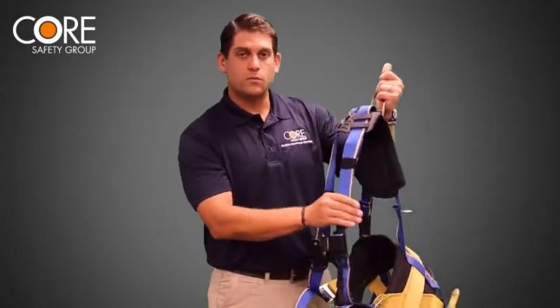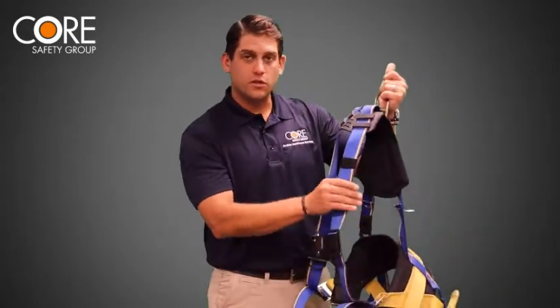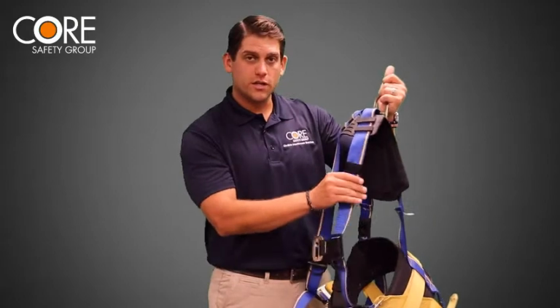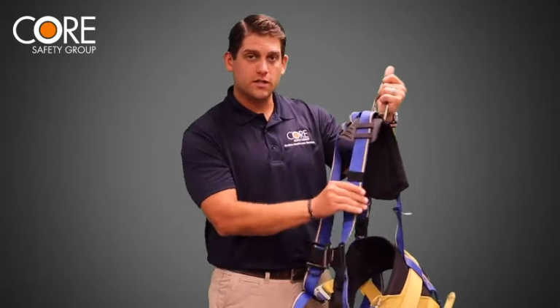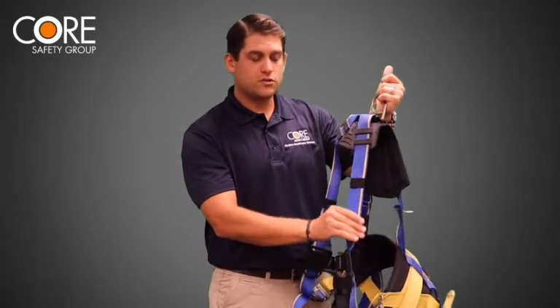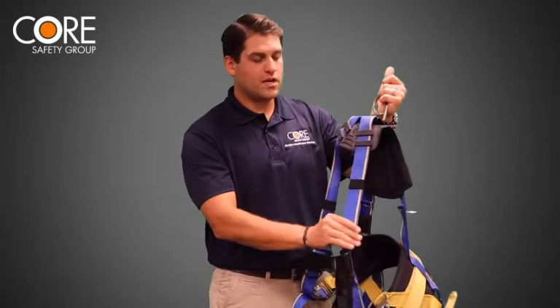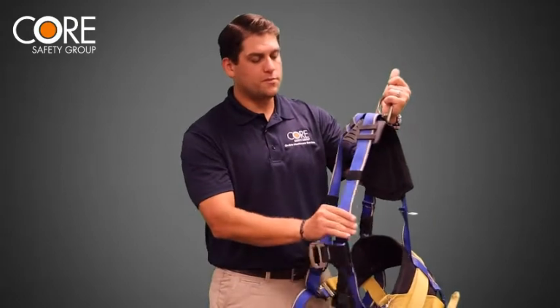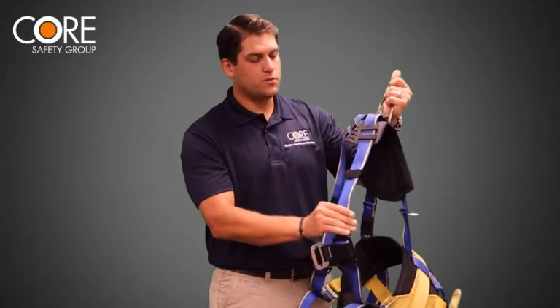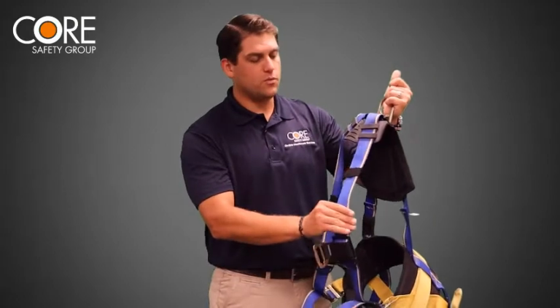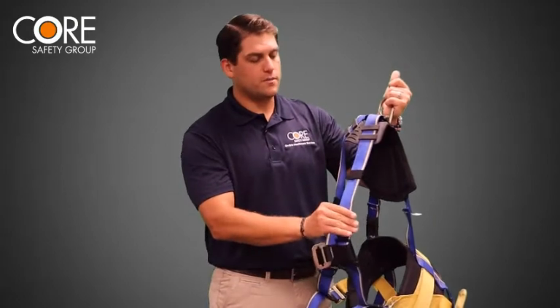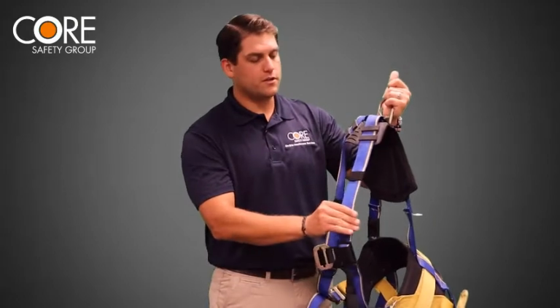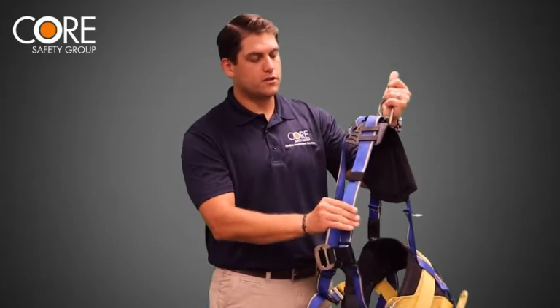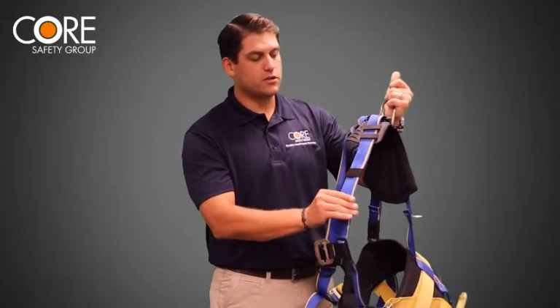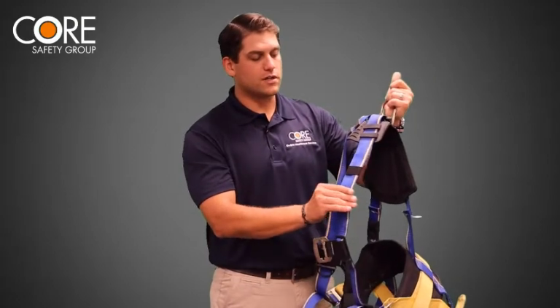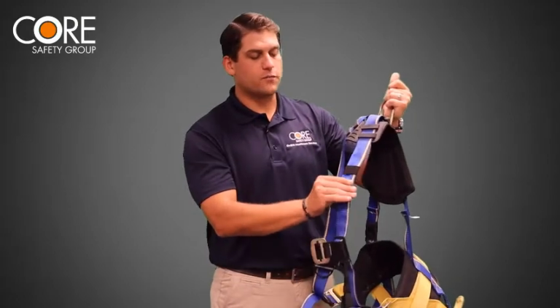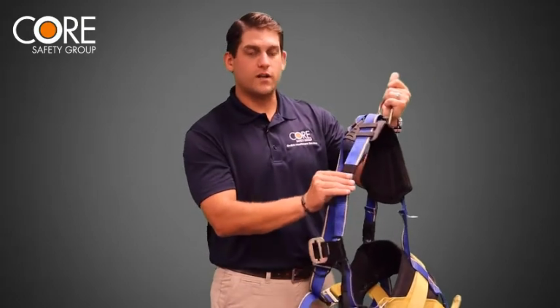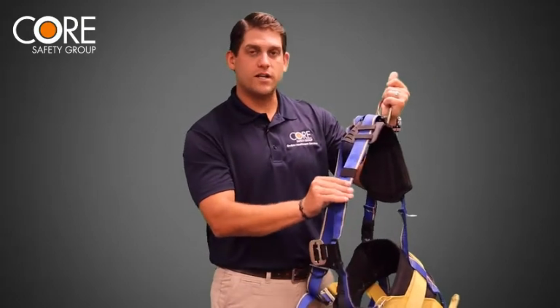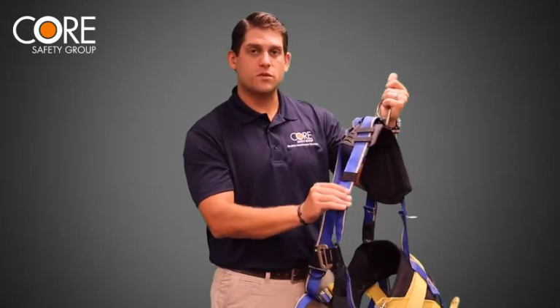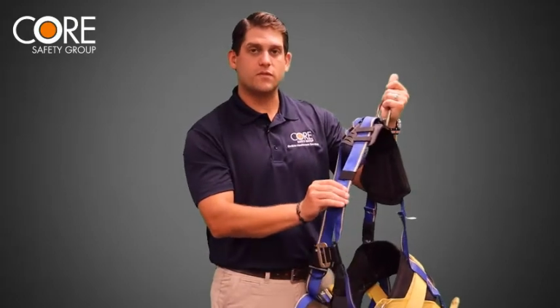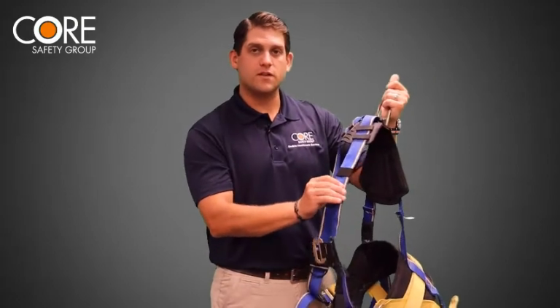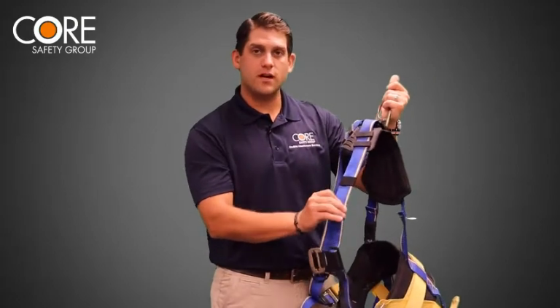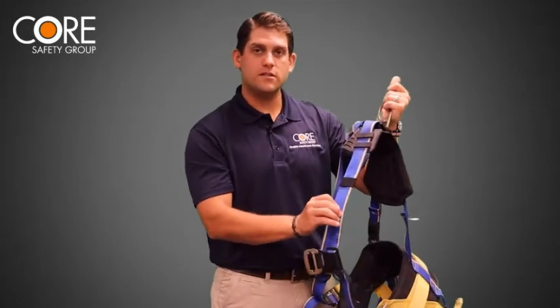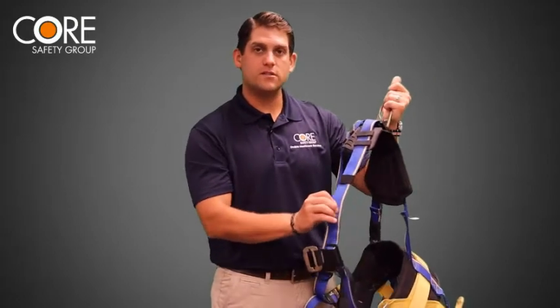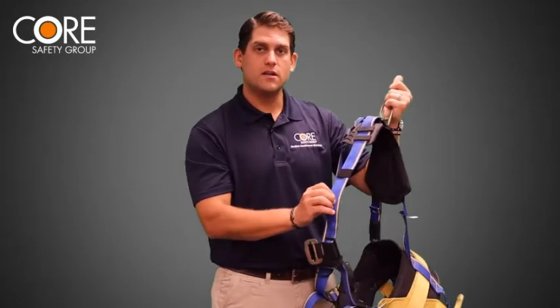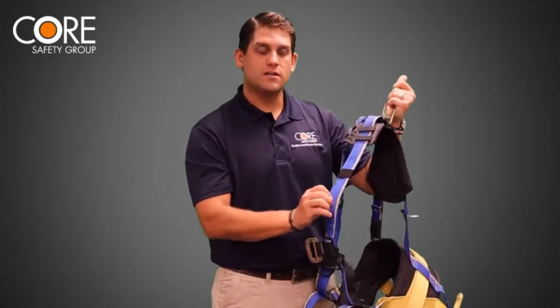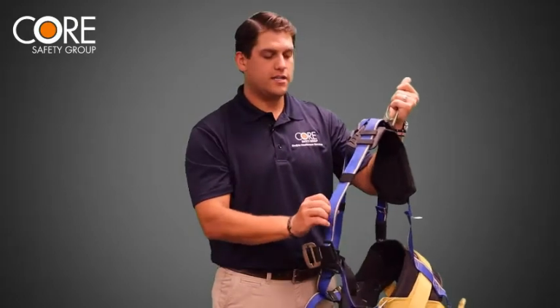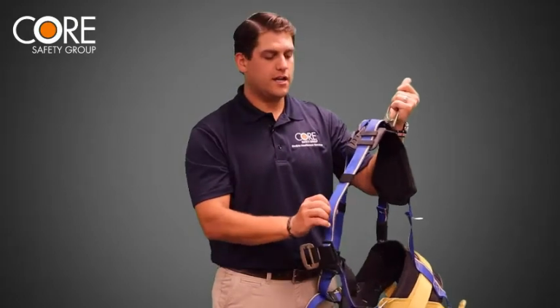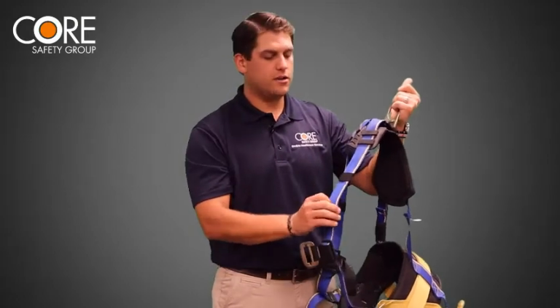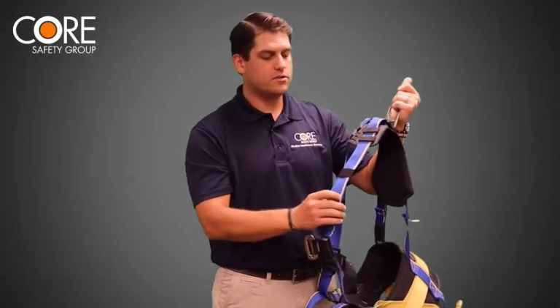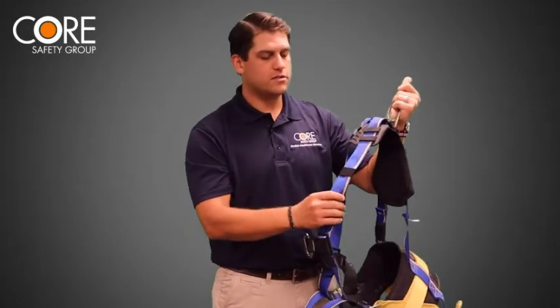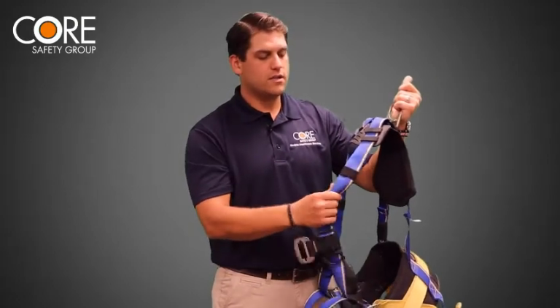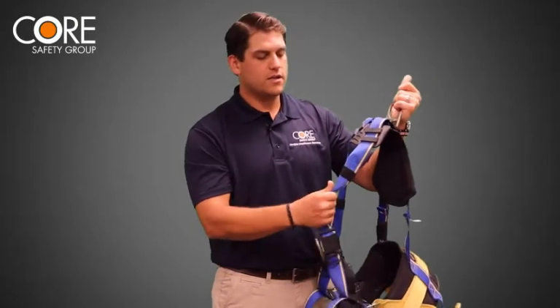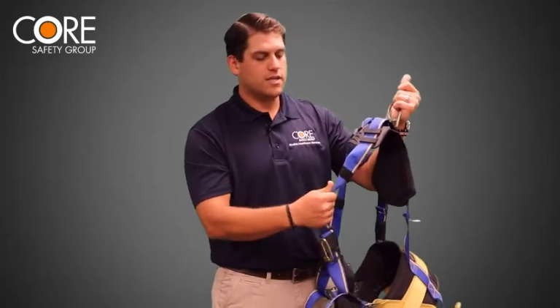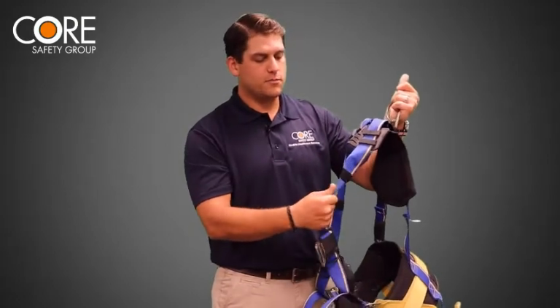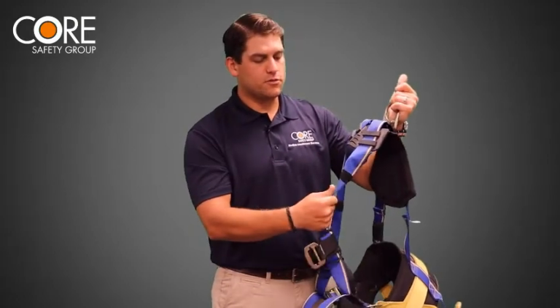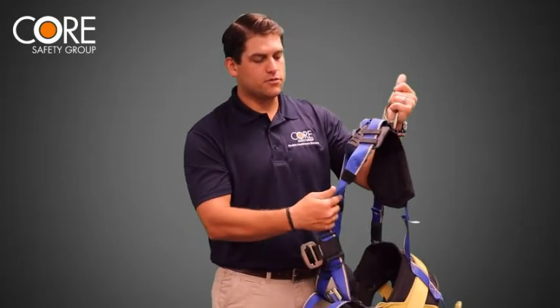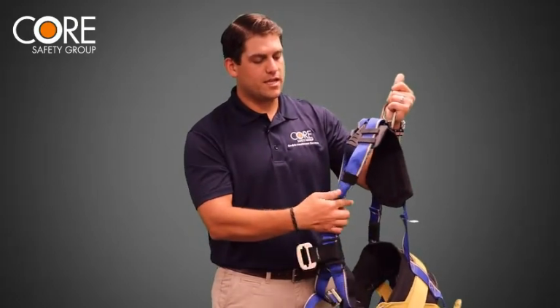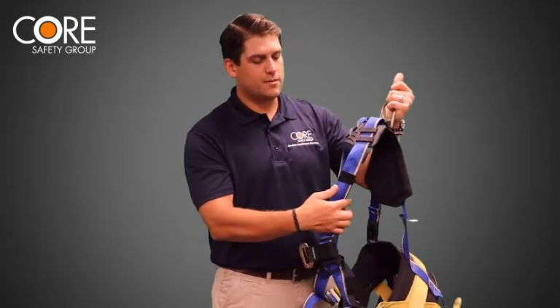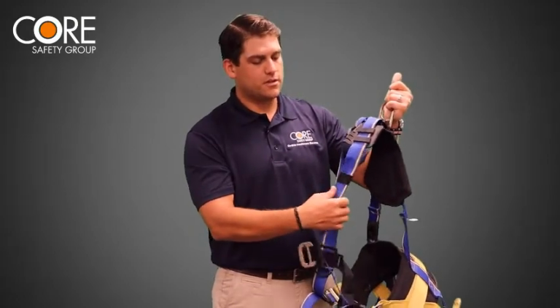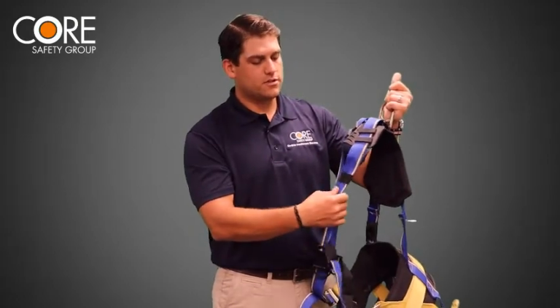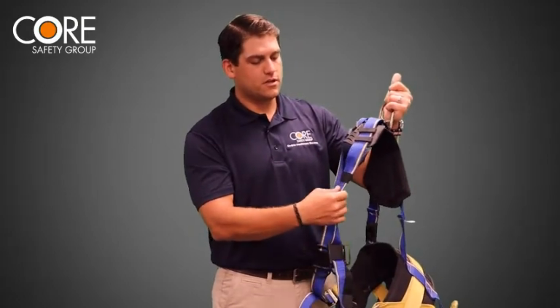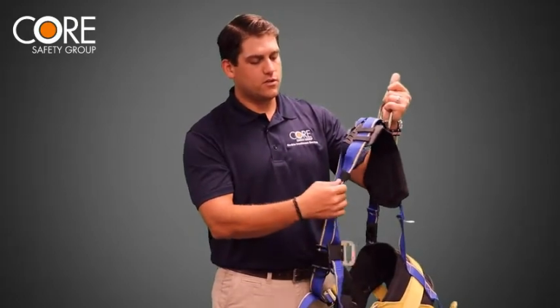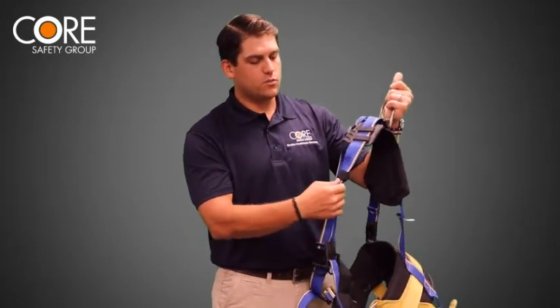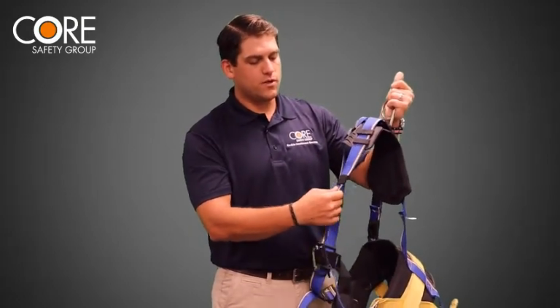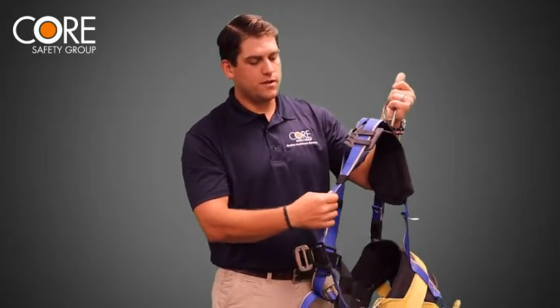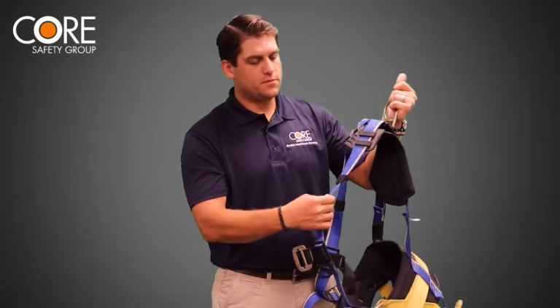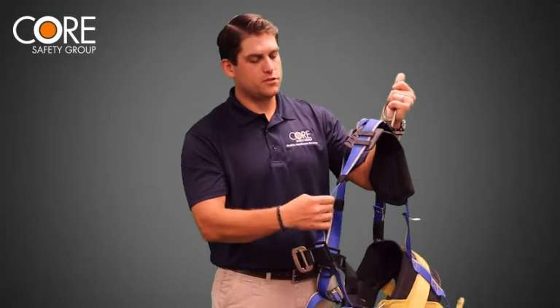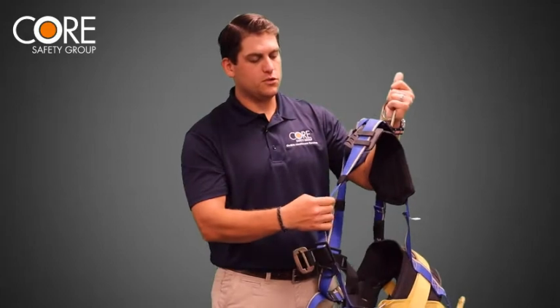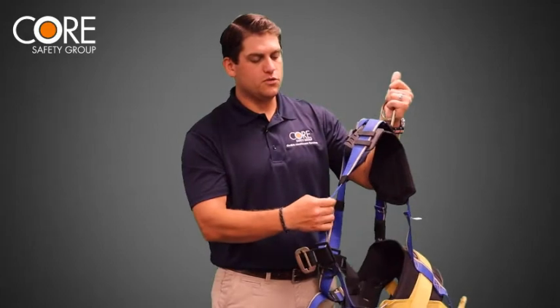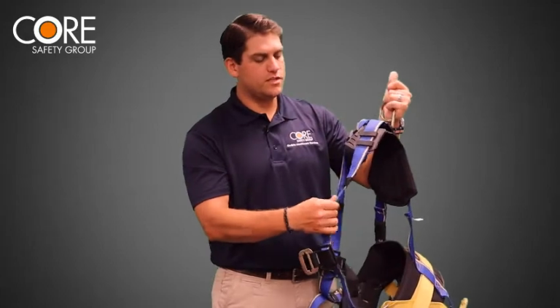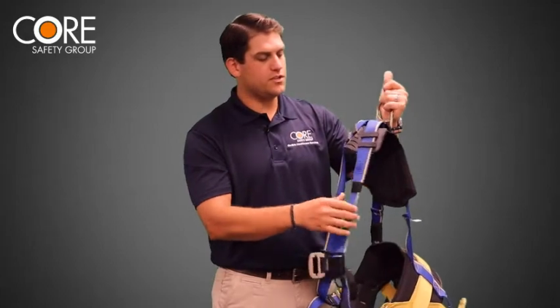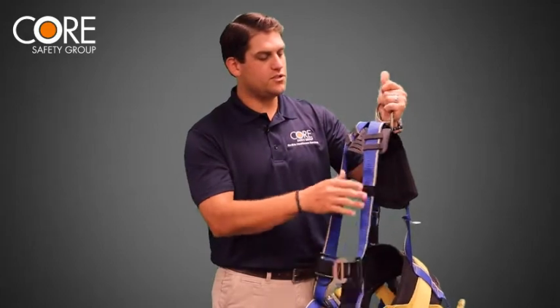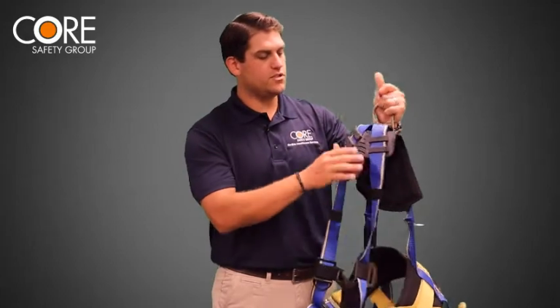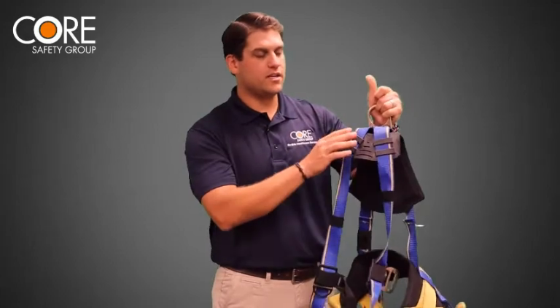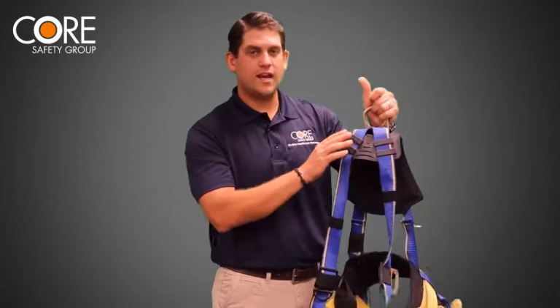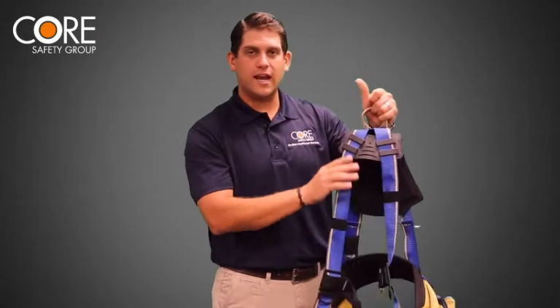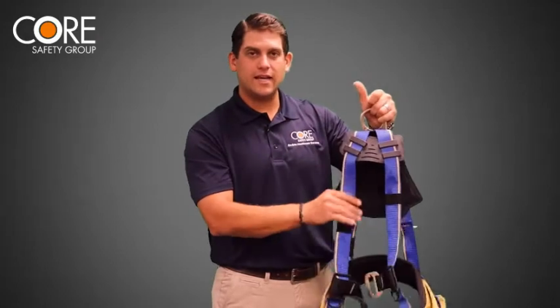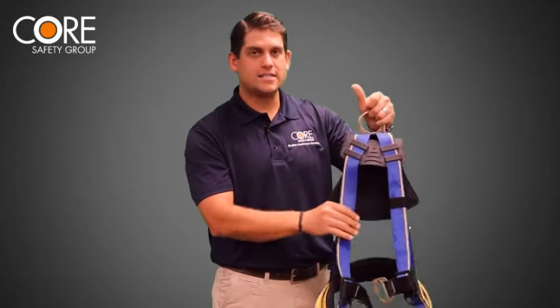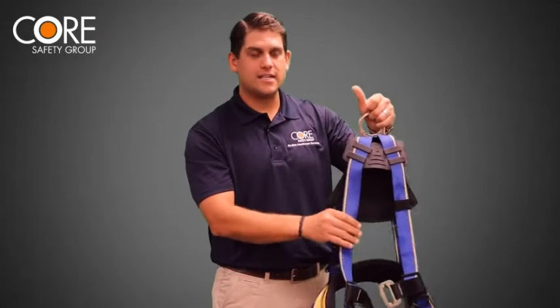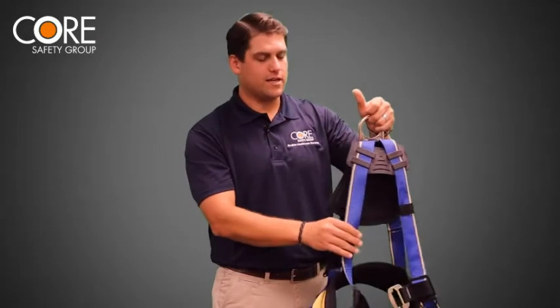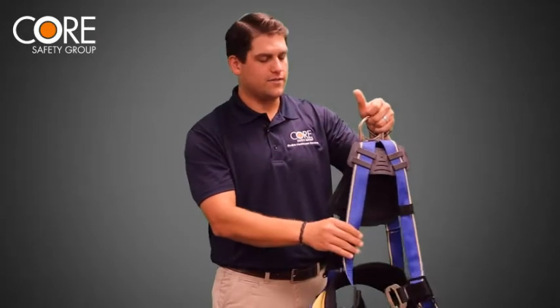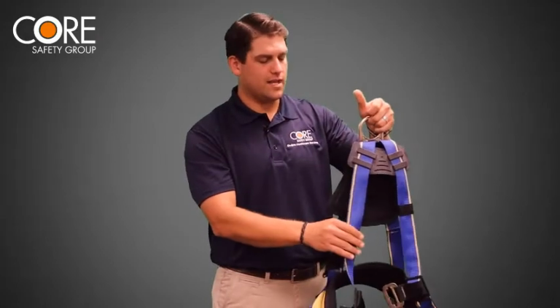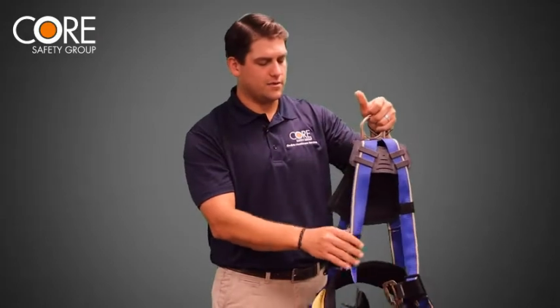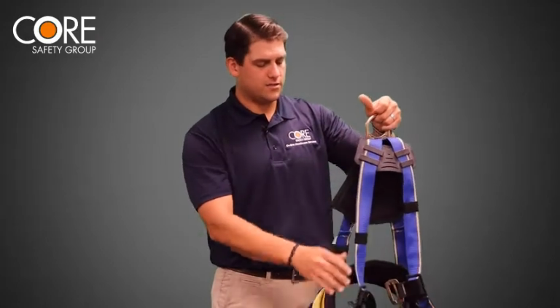When you're looking at the straps or the webbing, you're looking for any sort of cuts, tears, chemical damage, rips, loose stitches — any sign of damage.